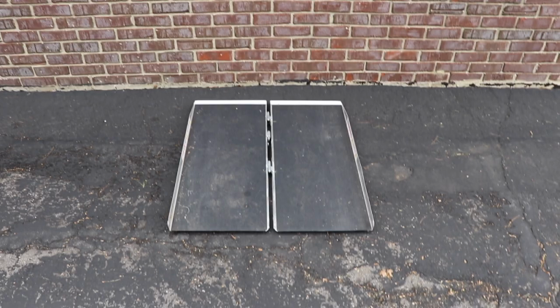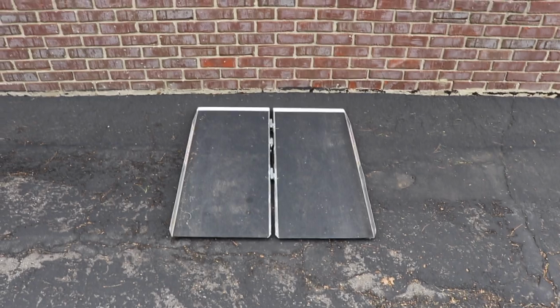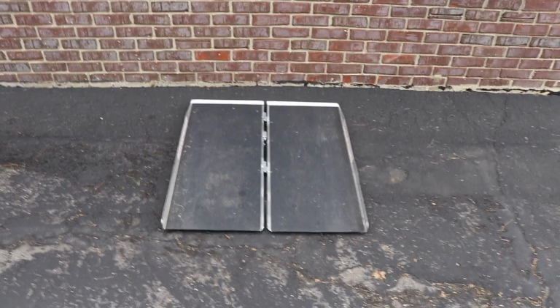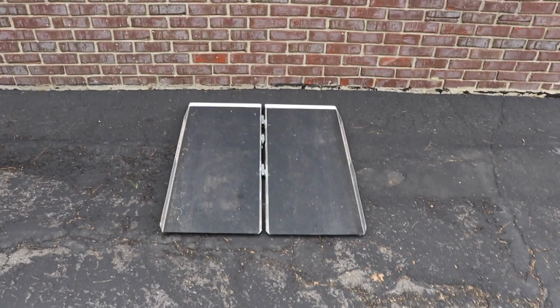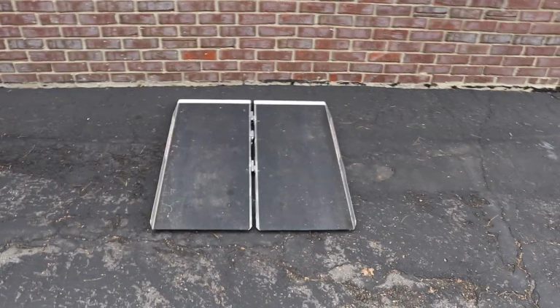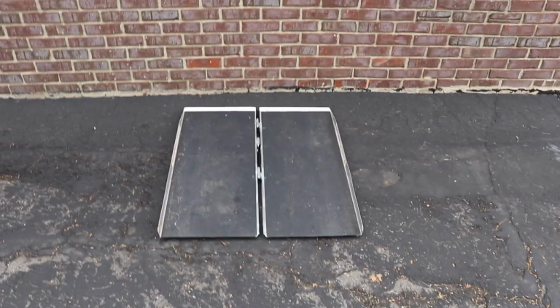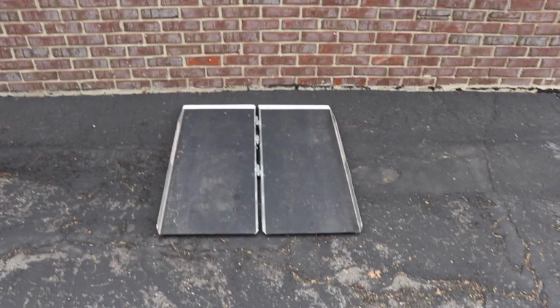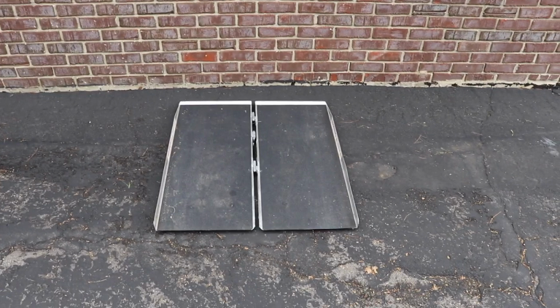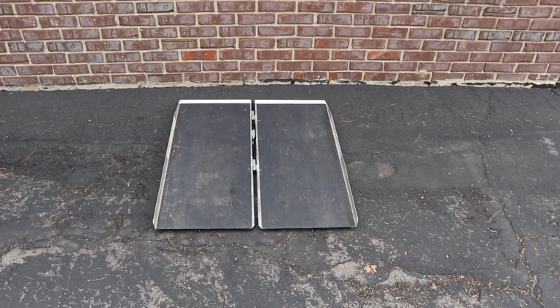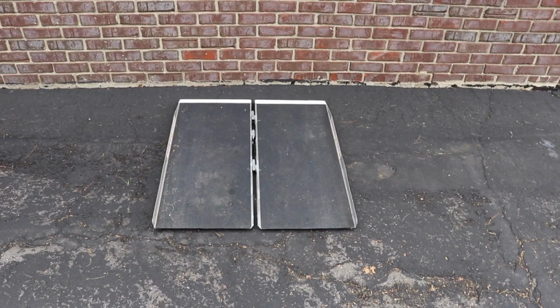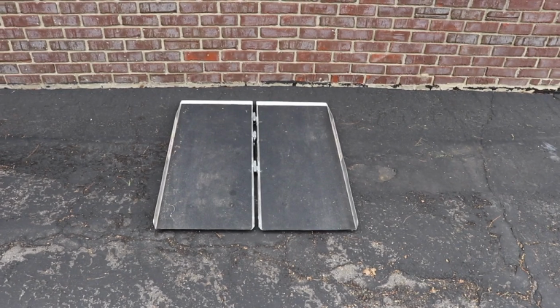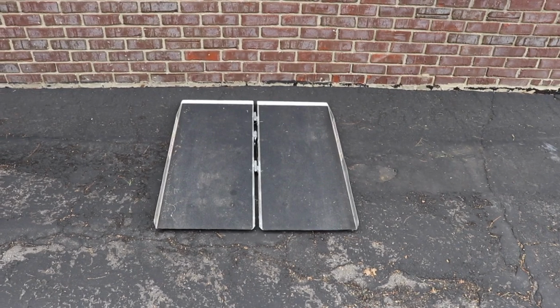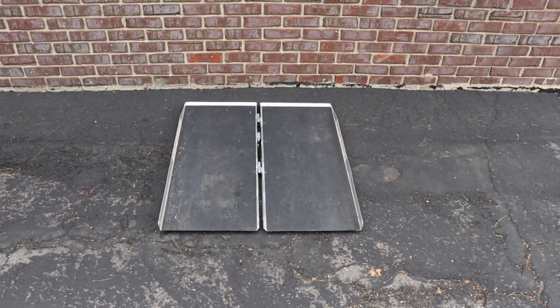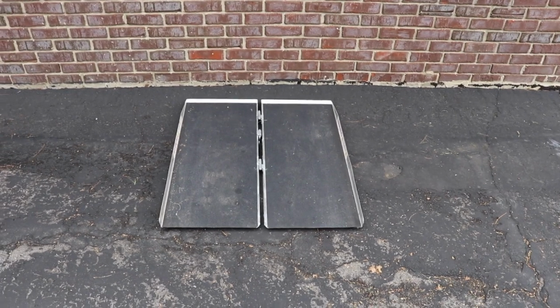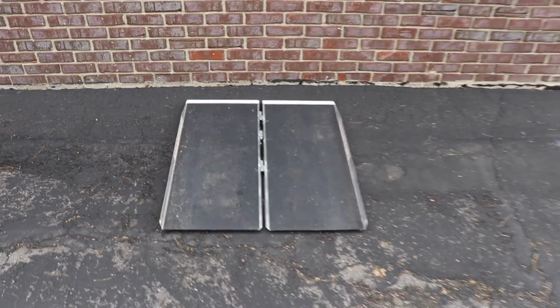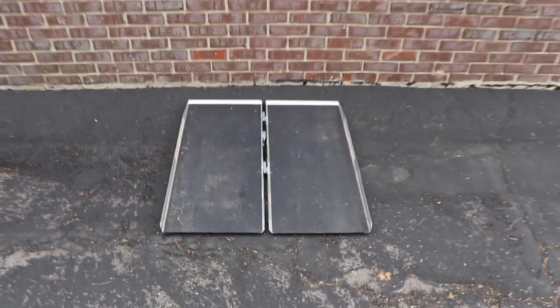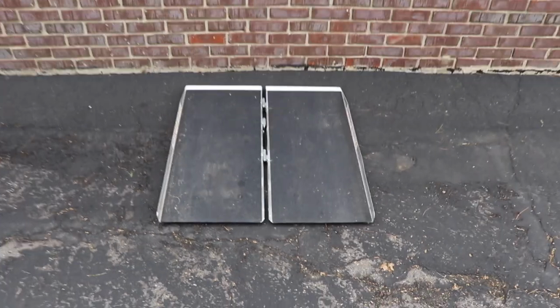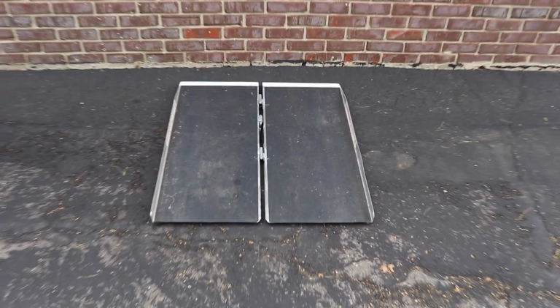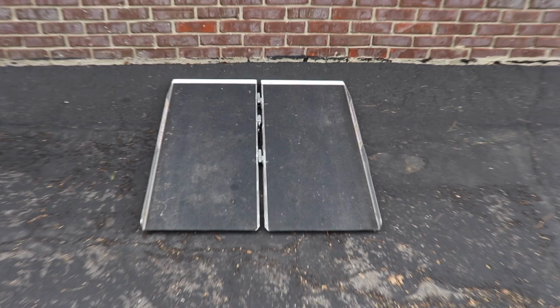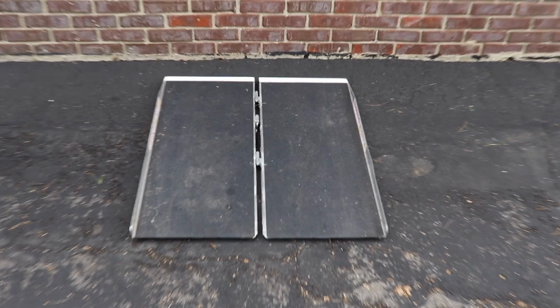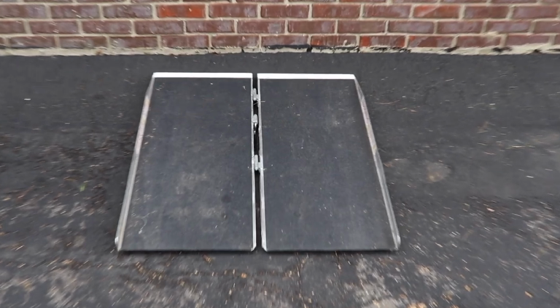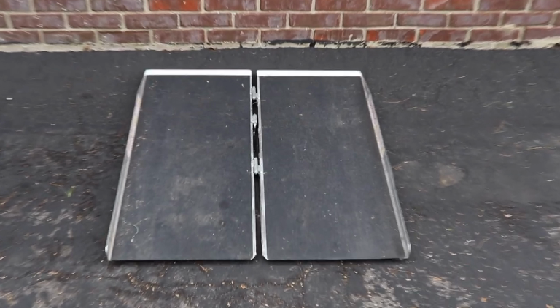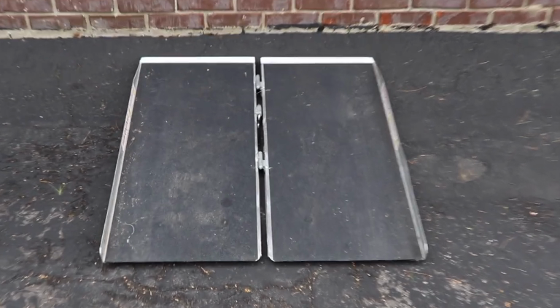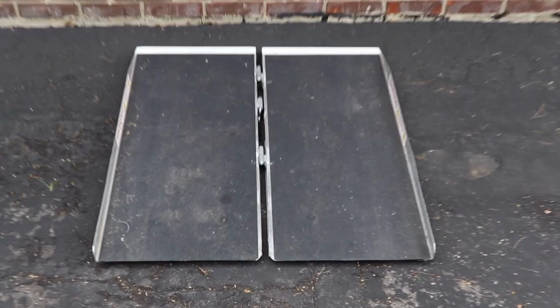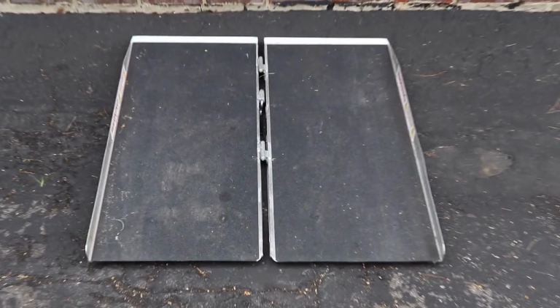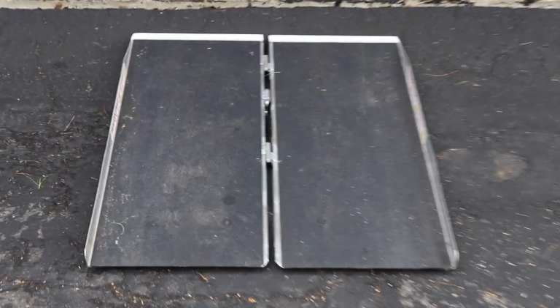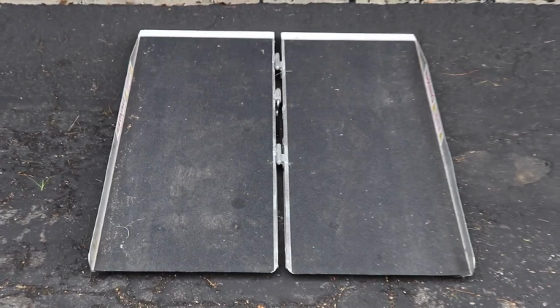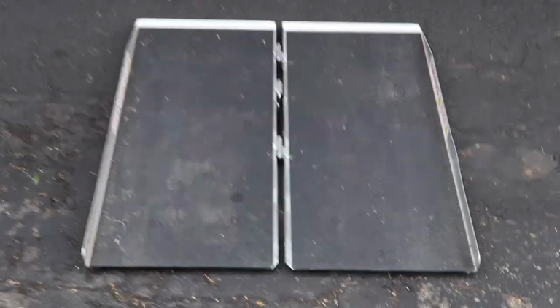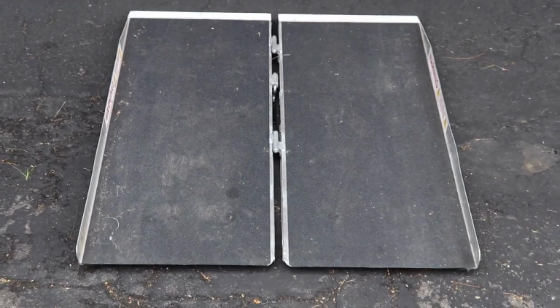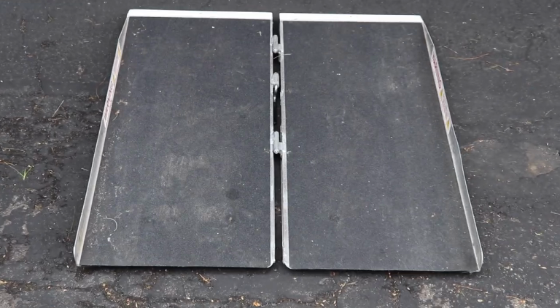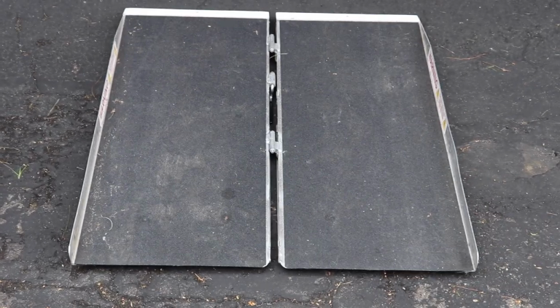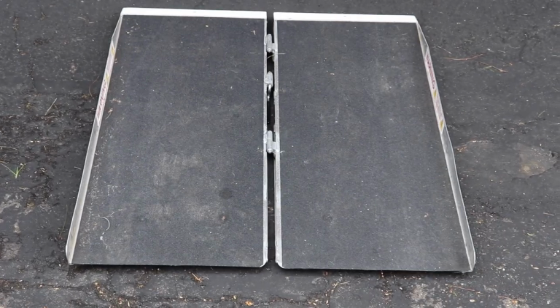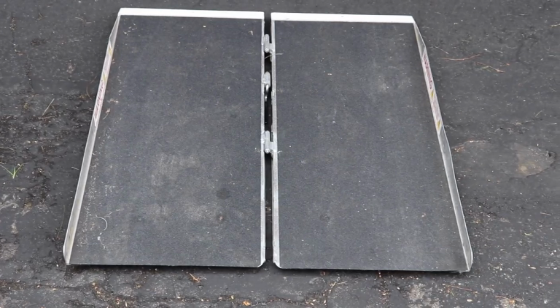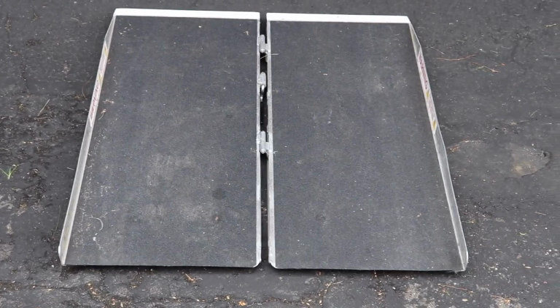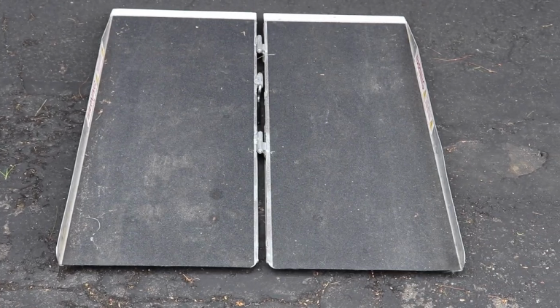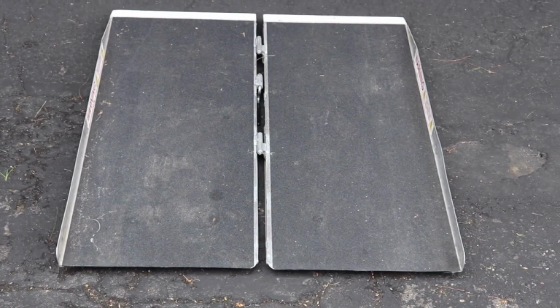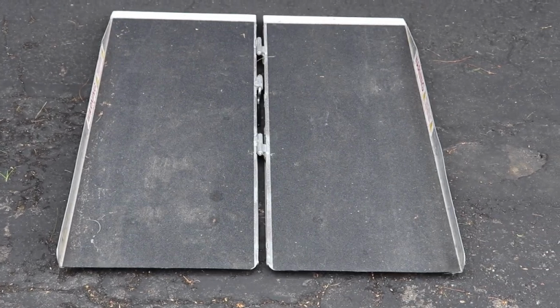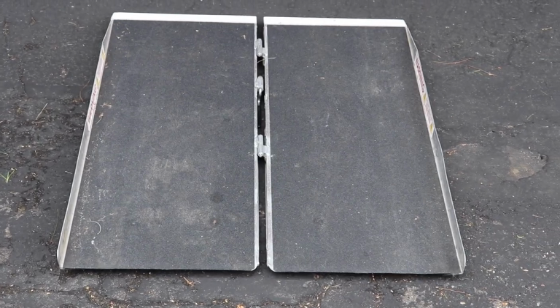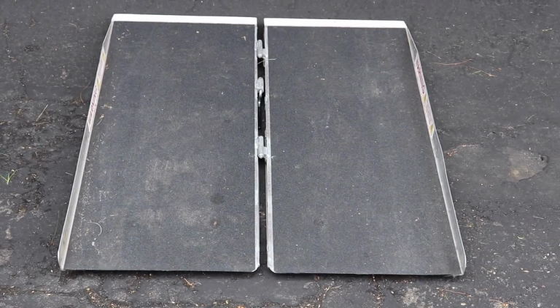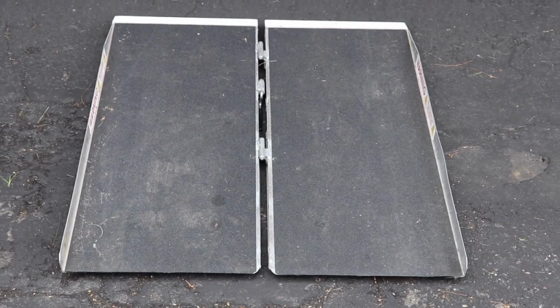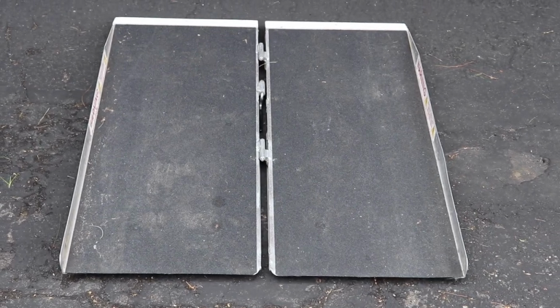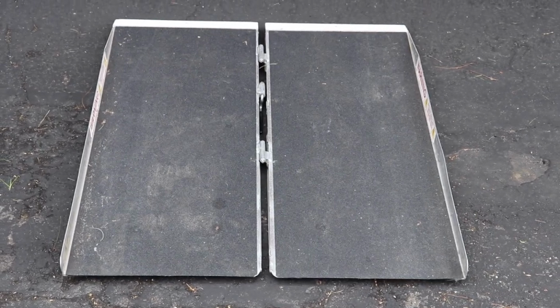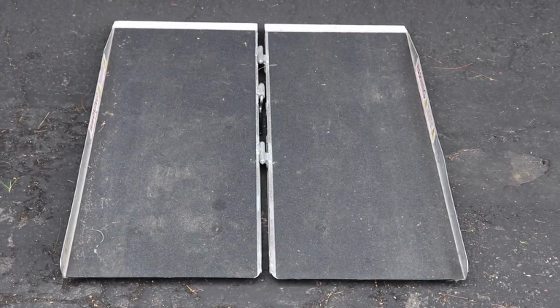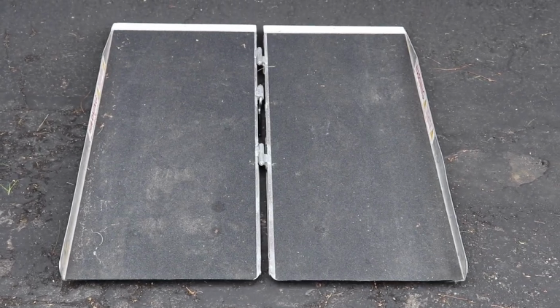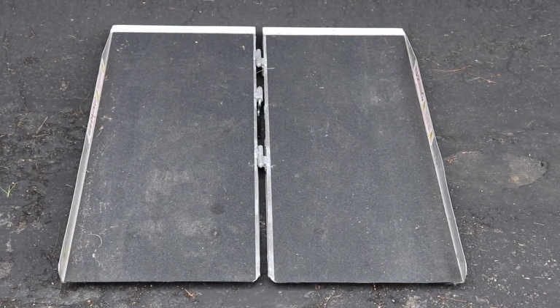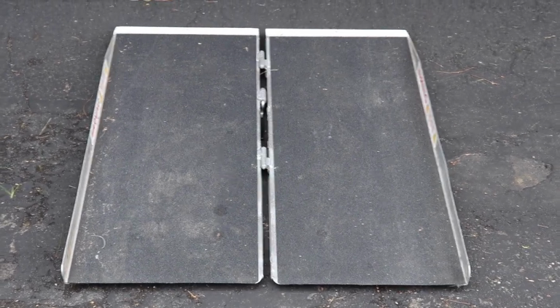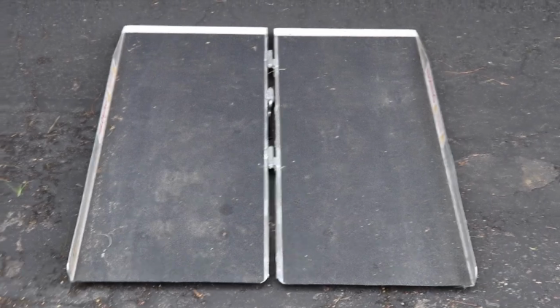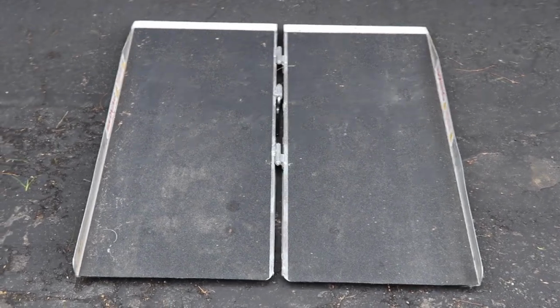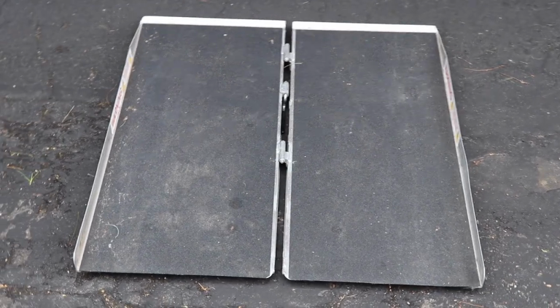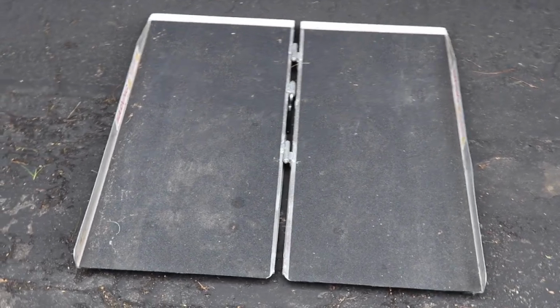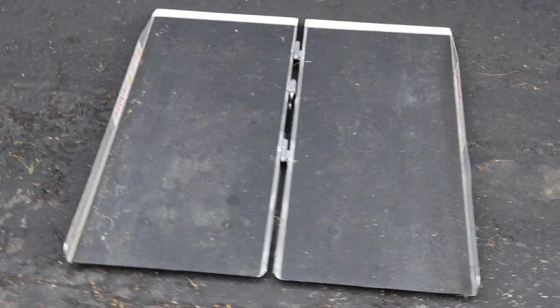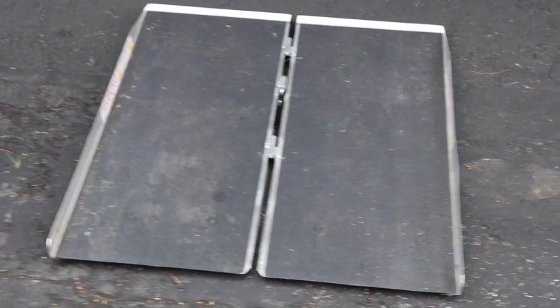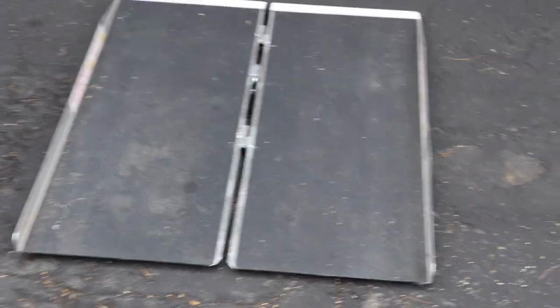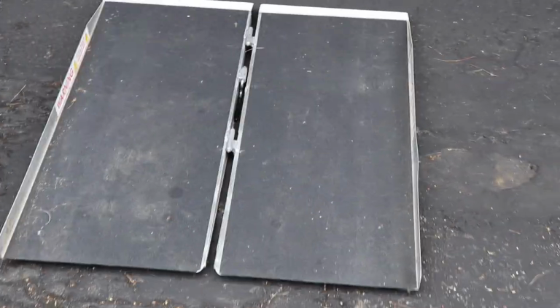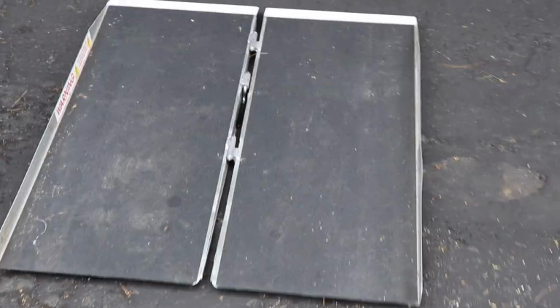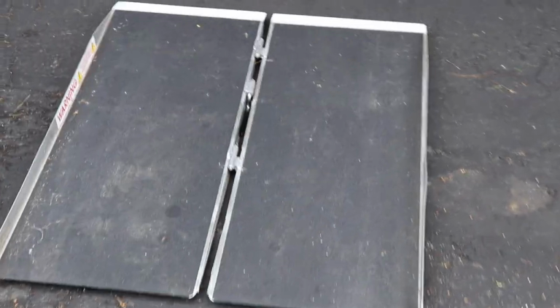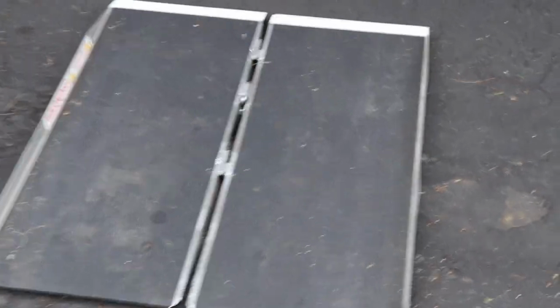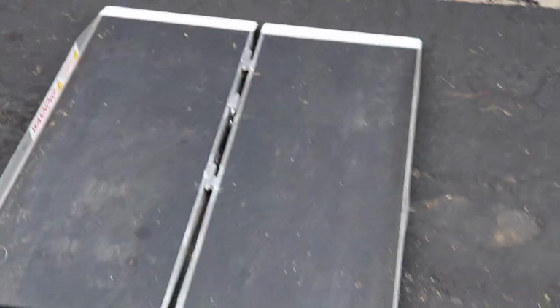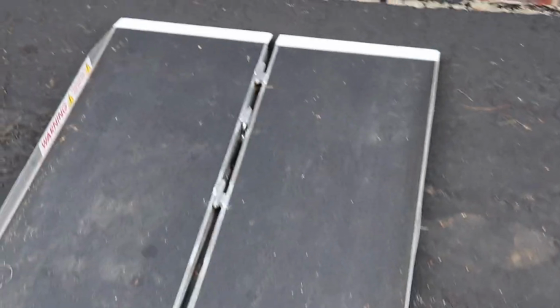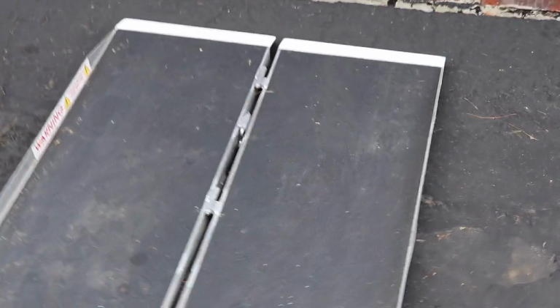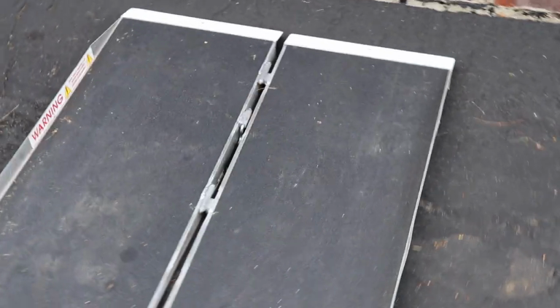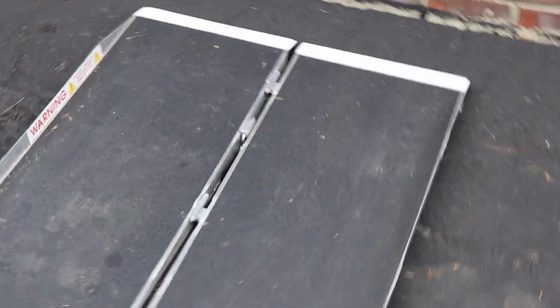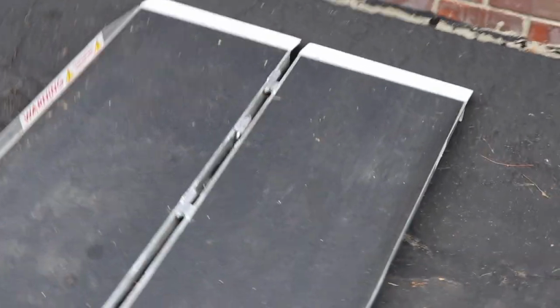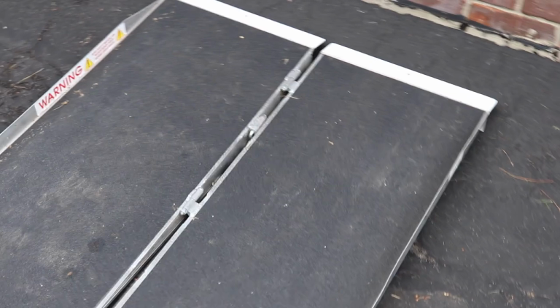This is a portable ramp and it makes it easier to get into other people's homes.